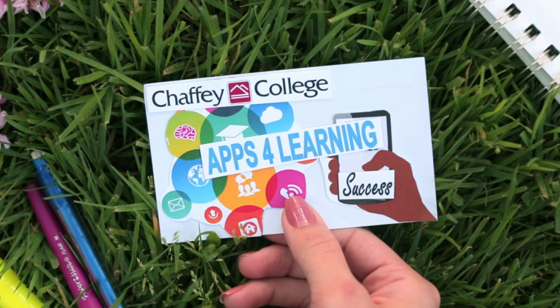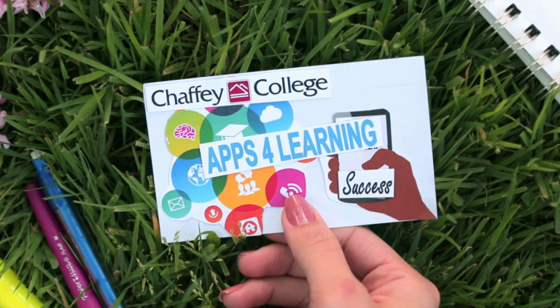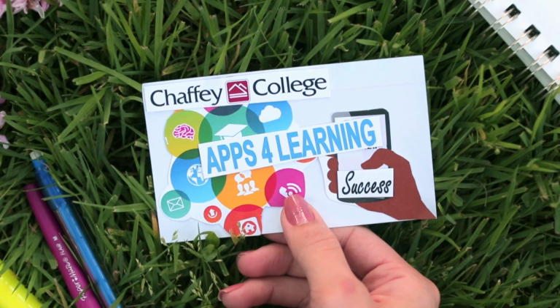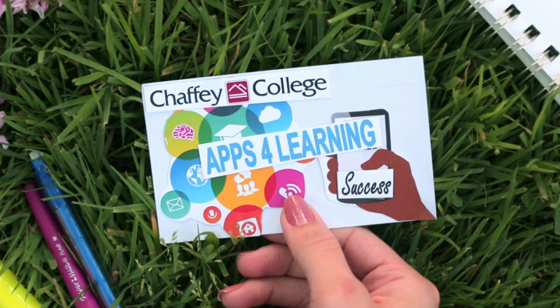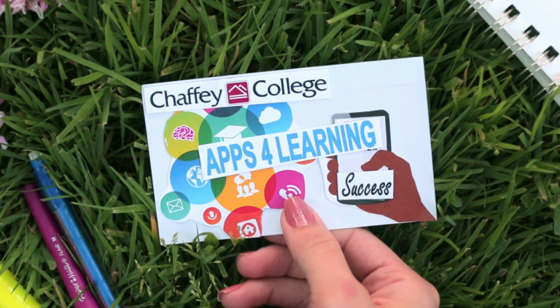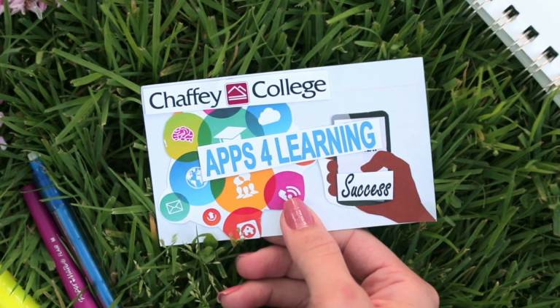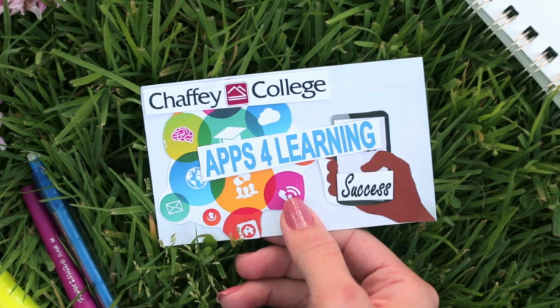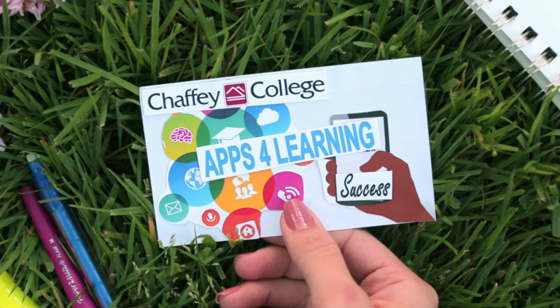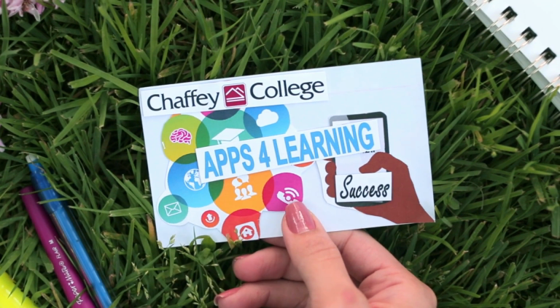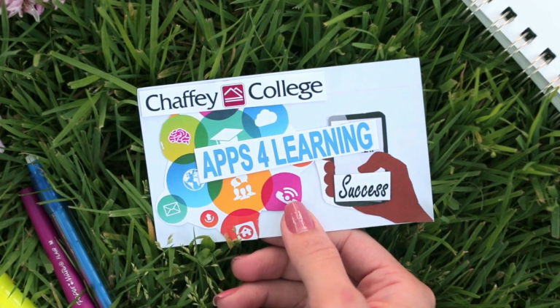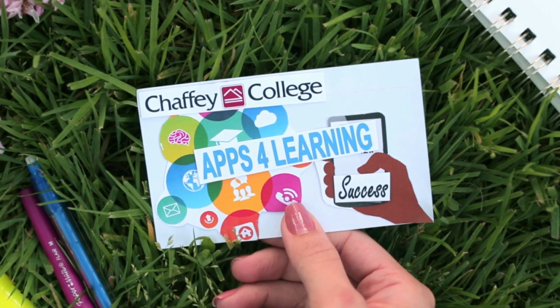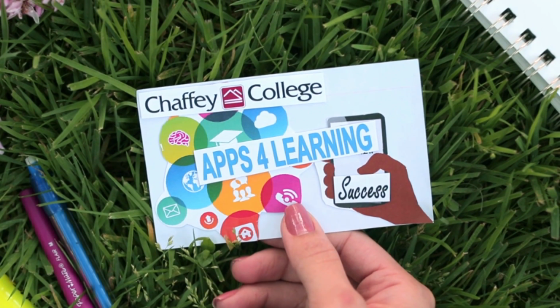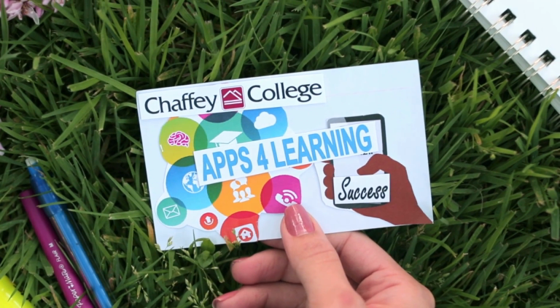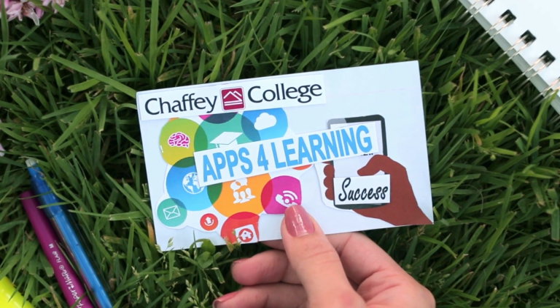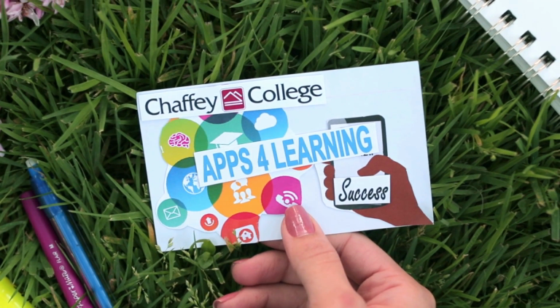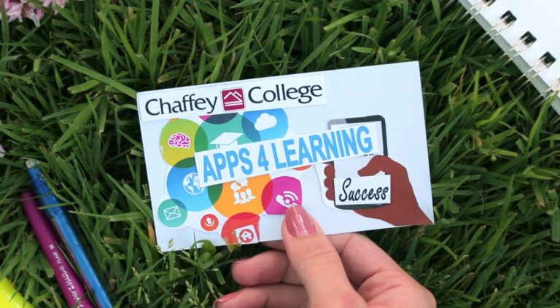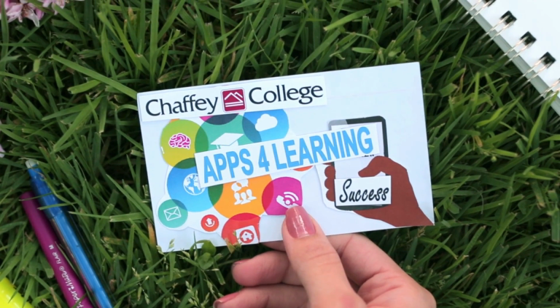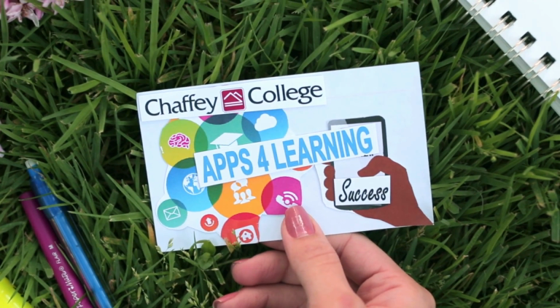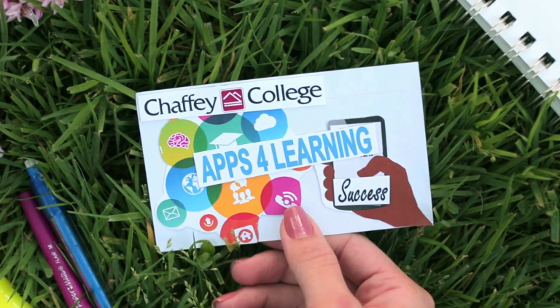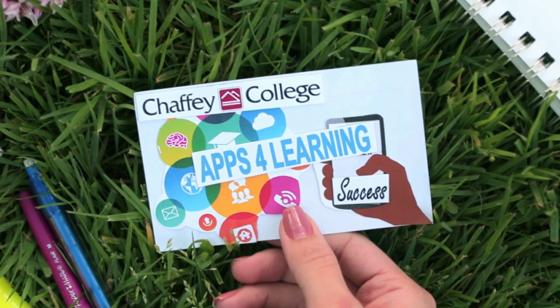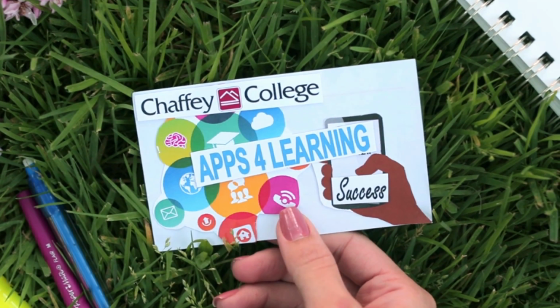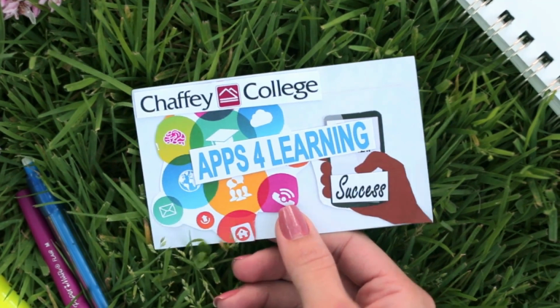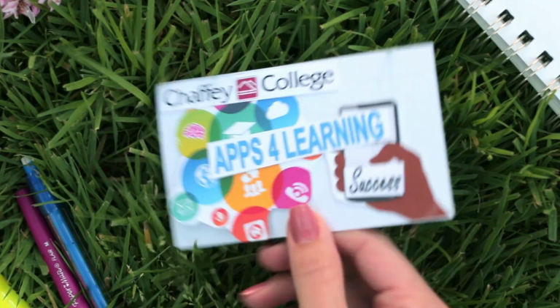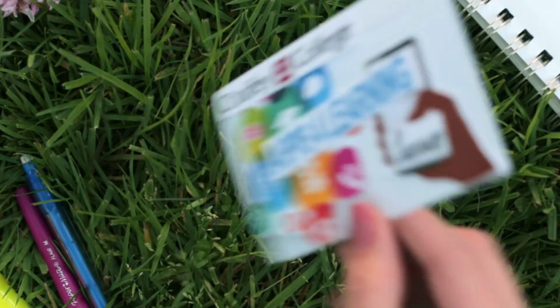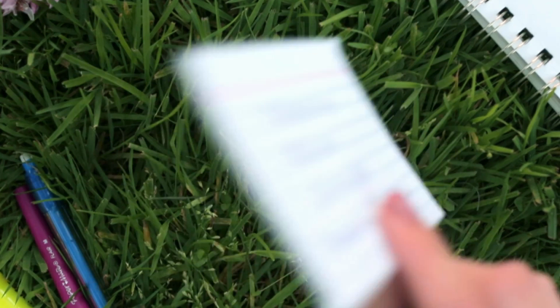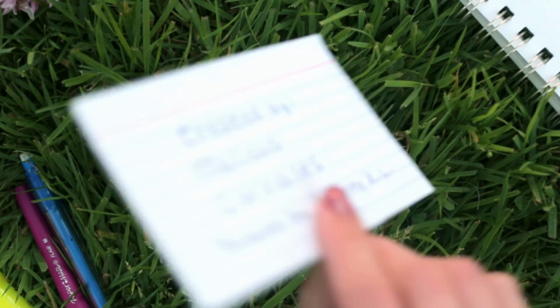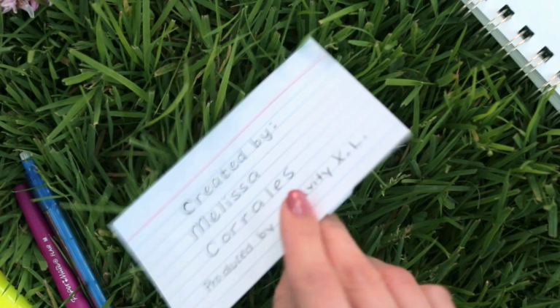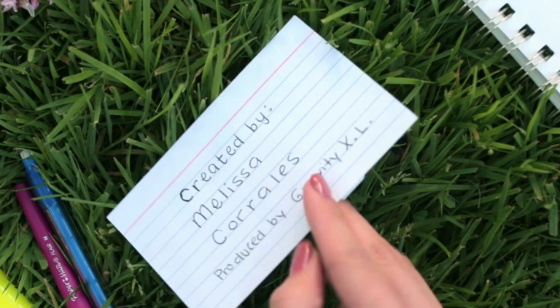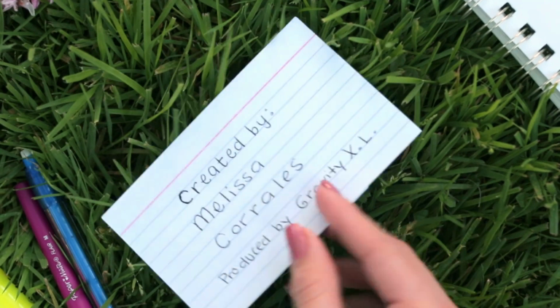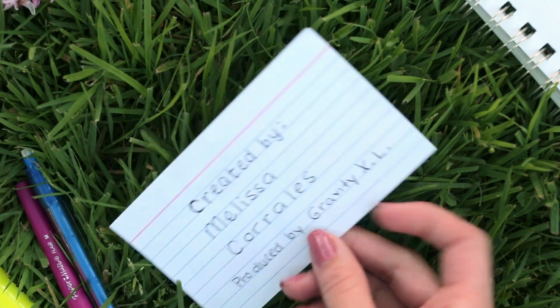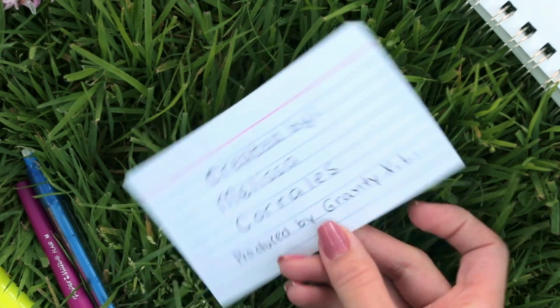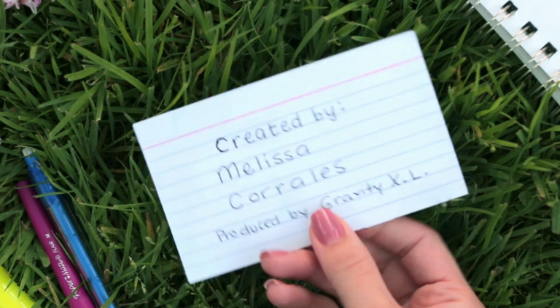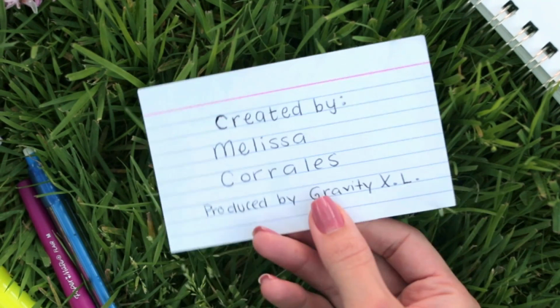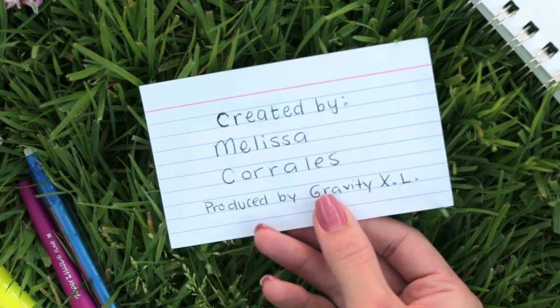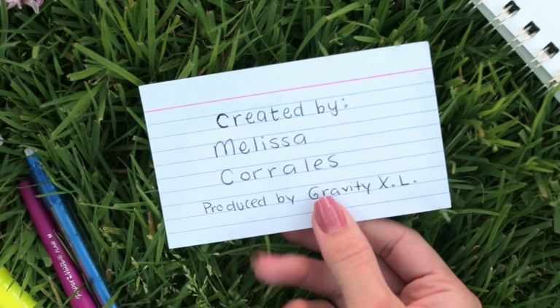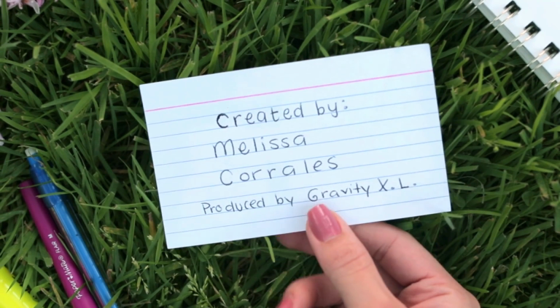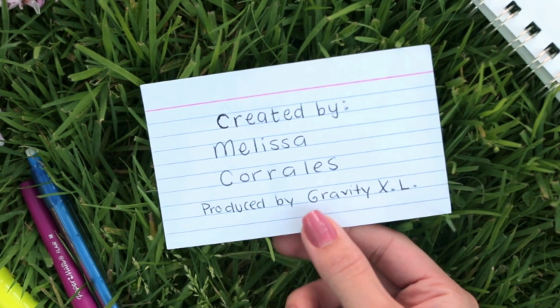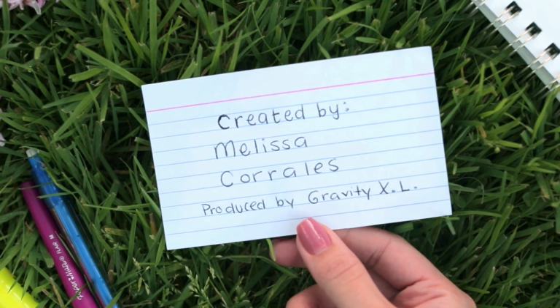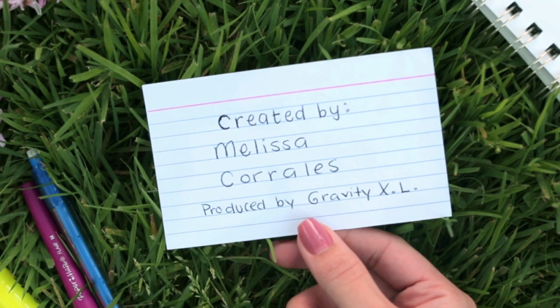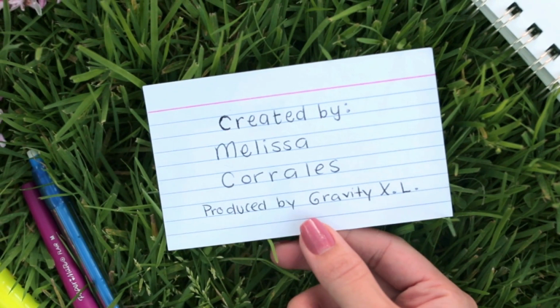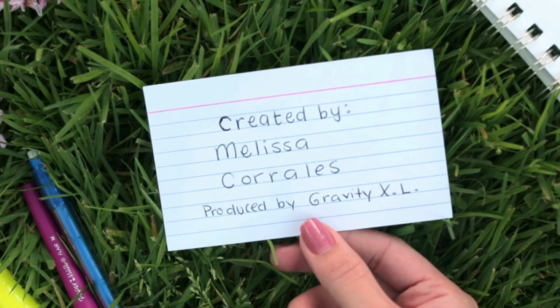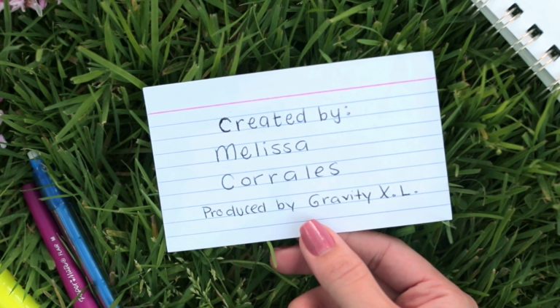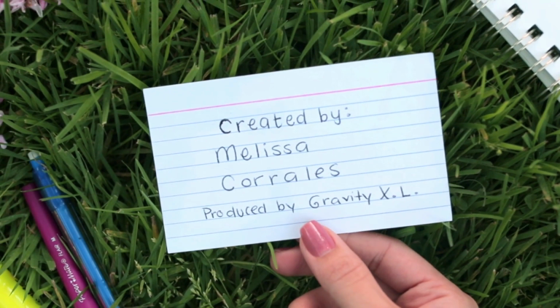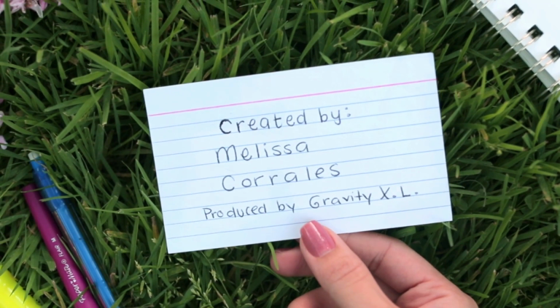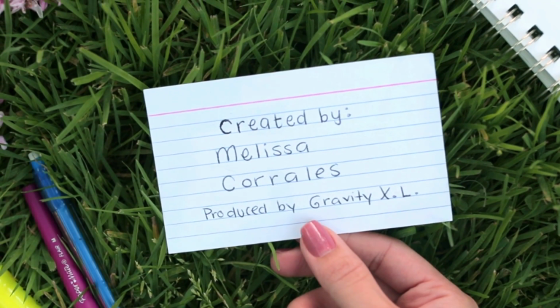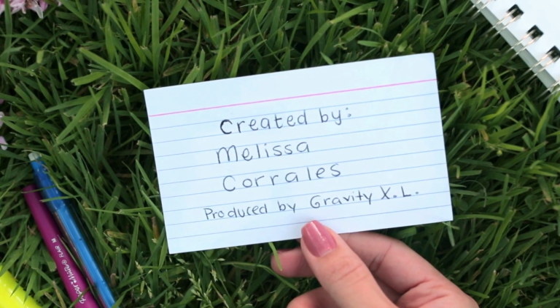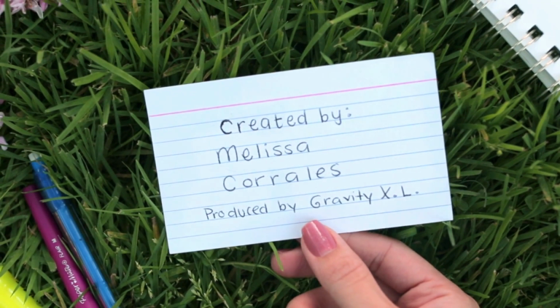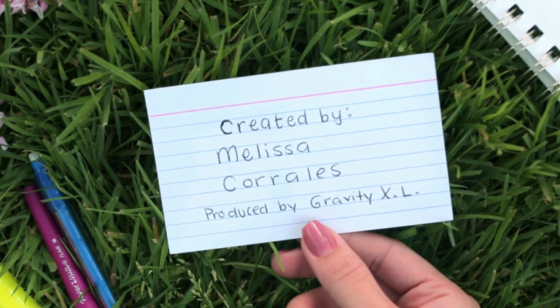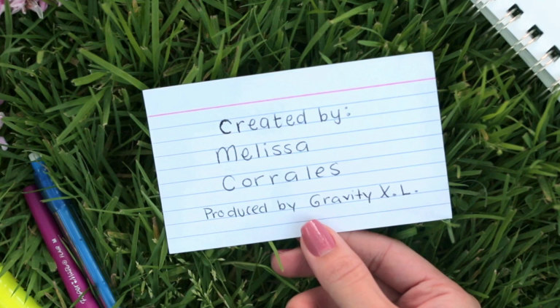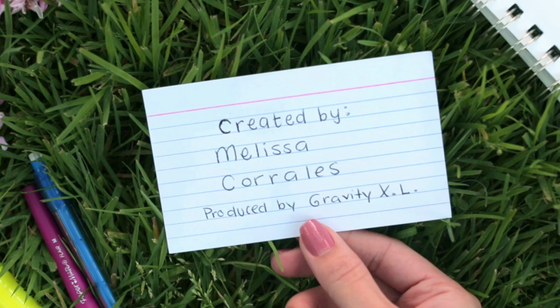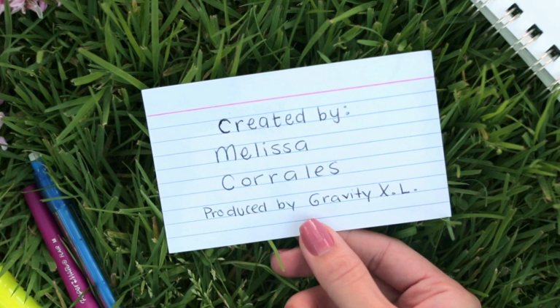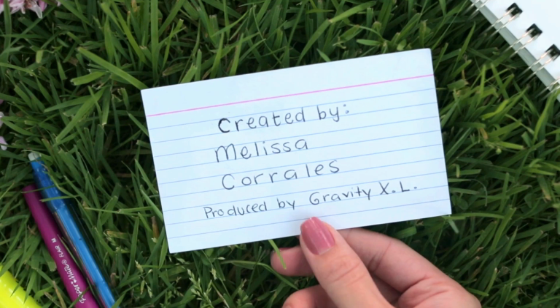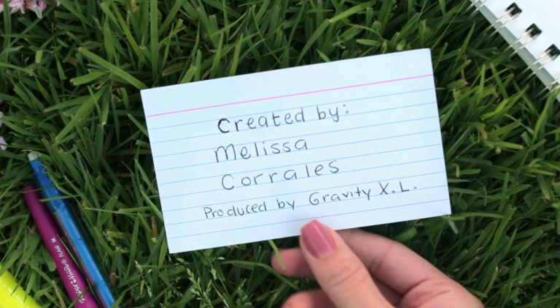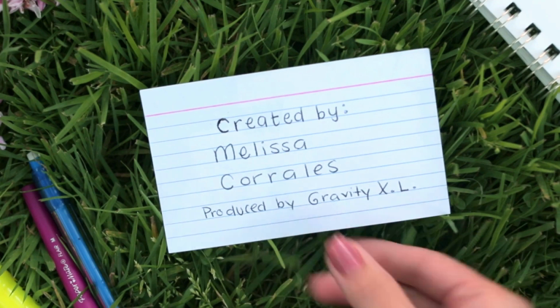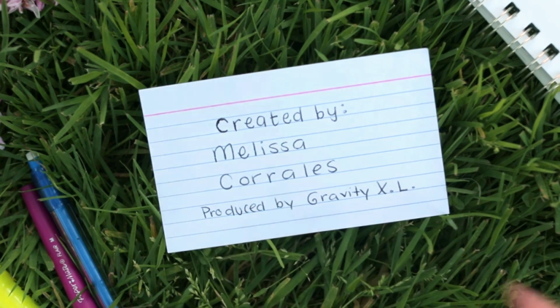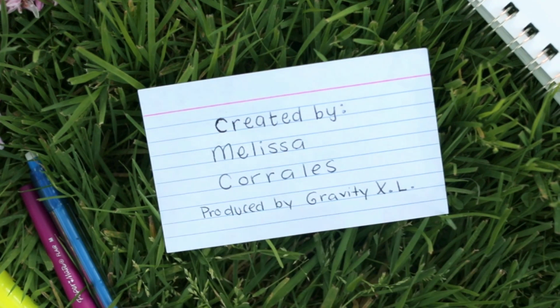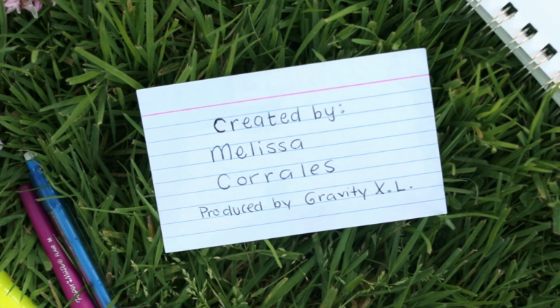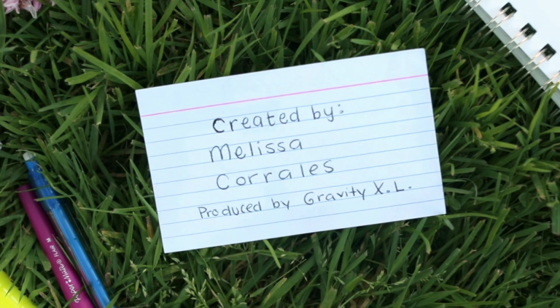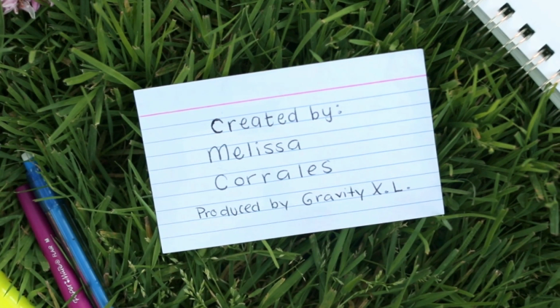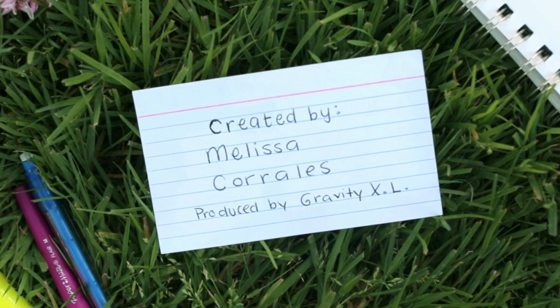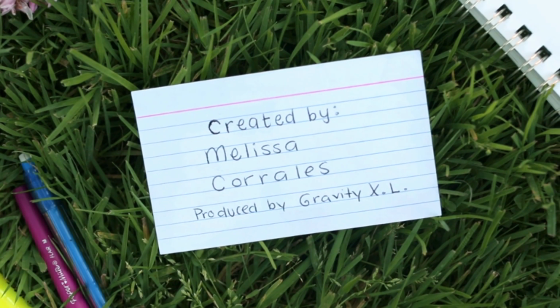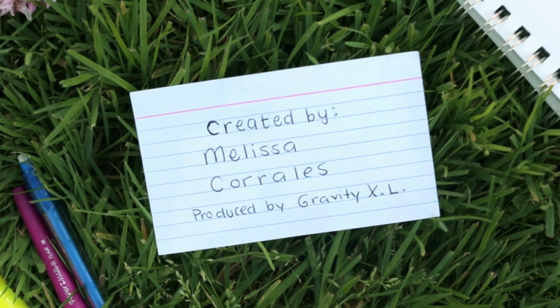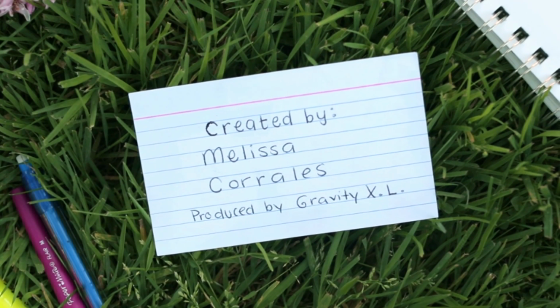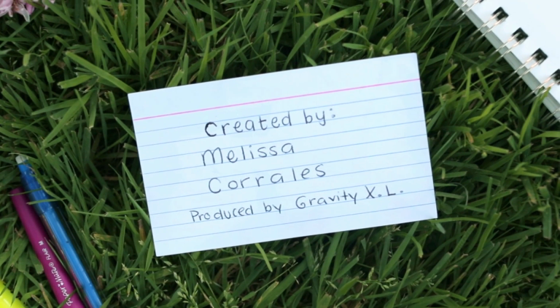Shafee College Apps for Learning Success, created by Melissa Corrales, produced by Gravity Excel.